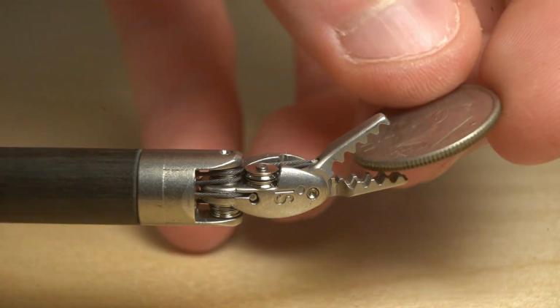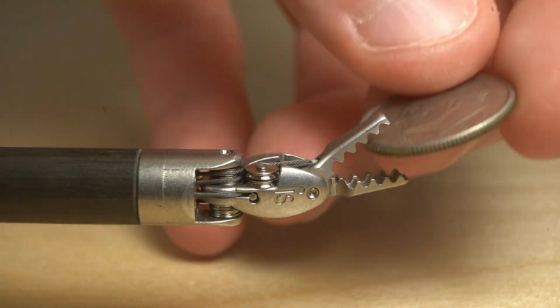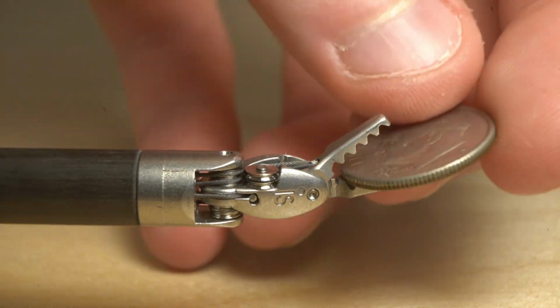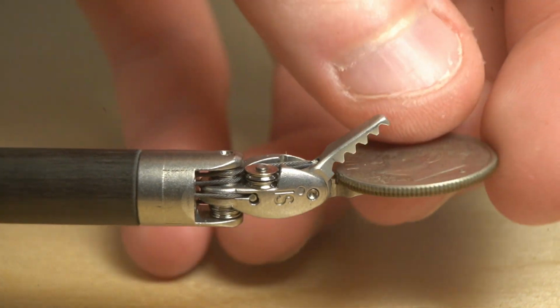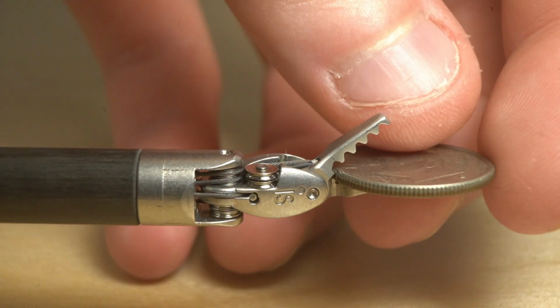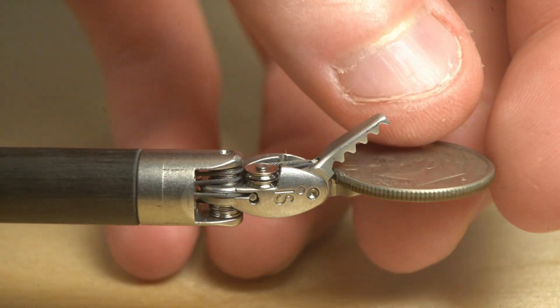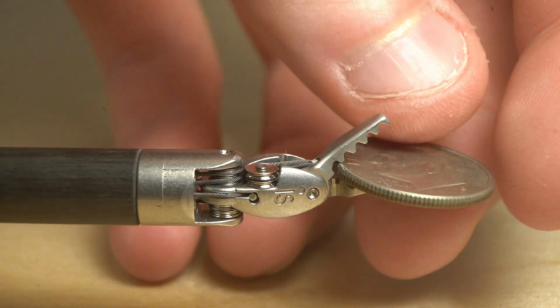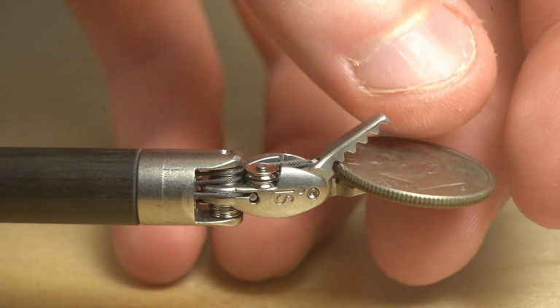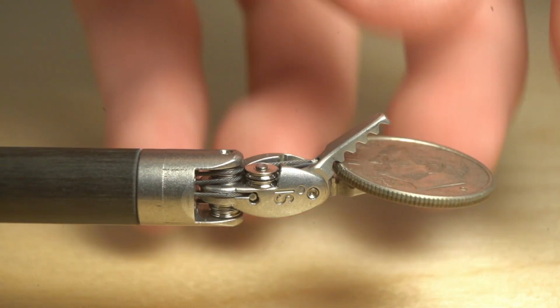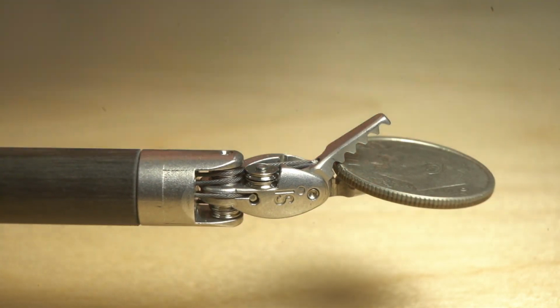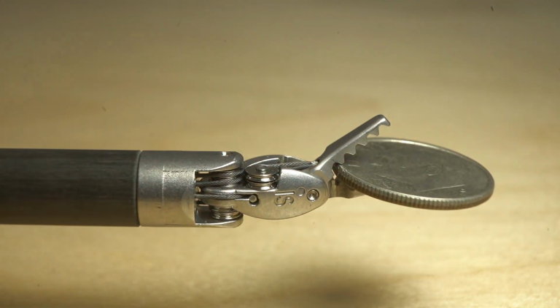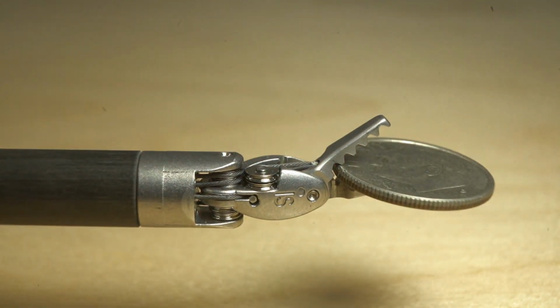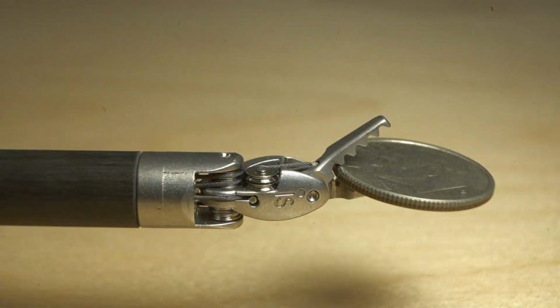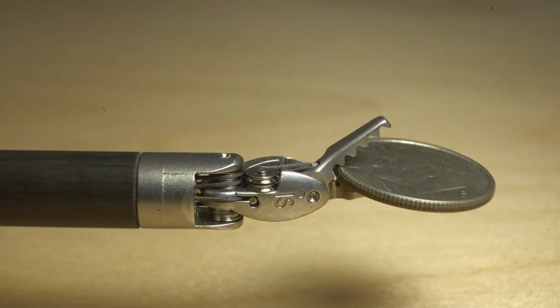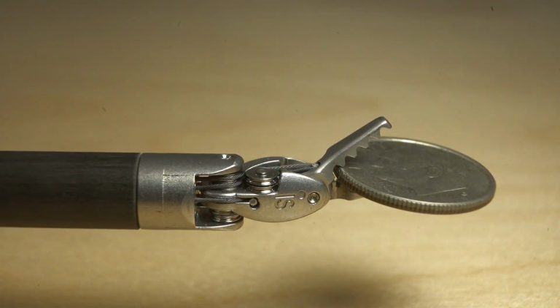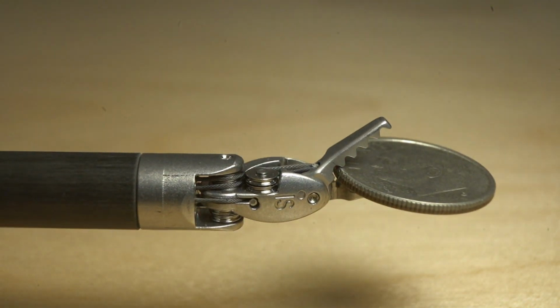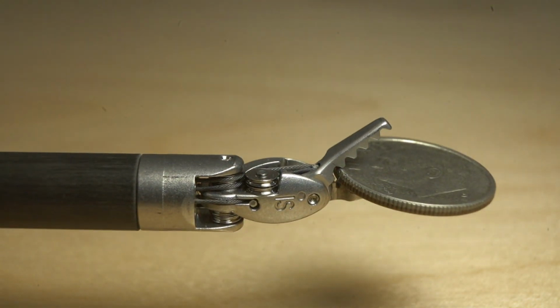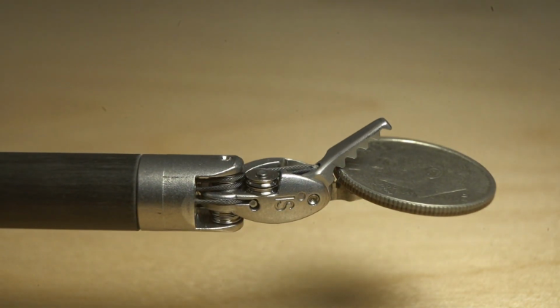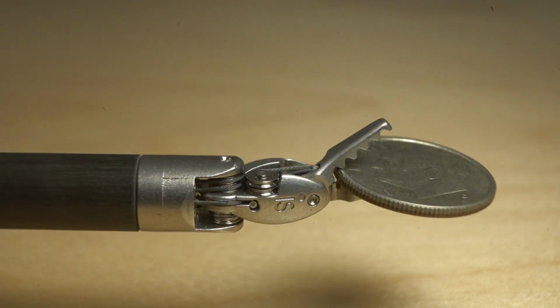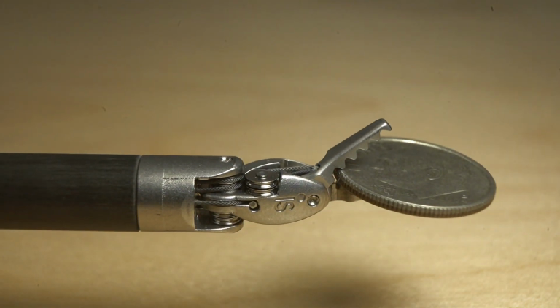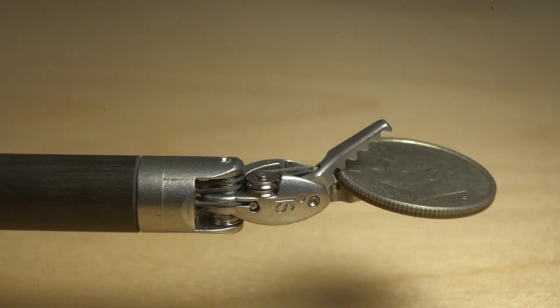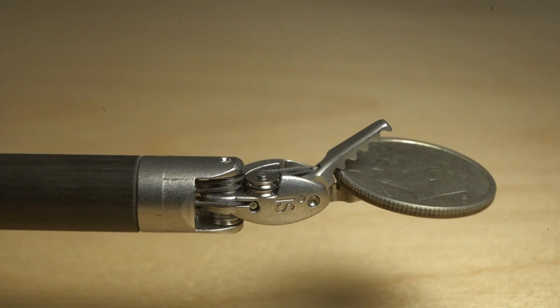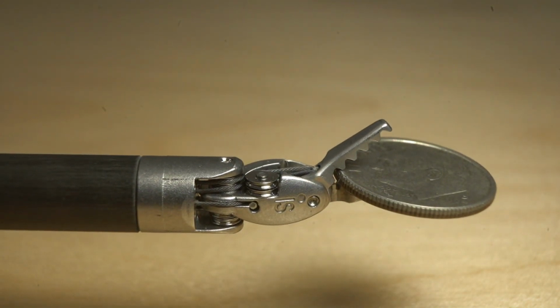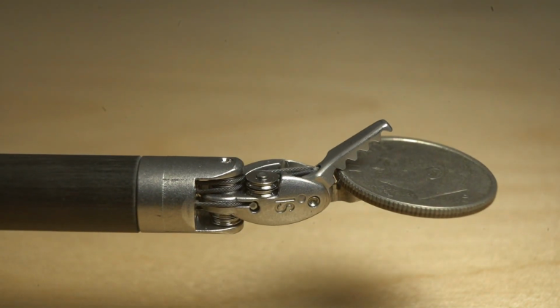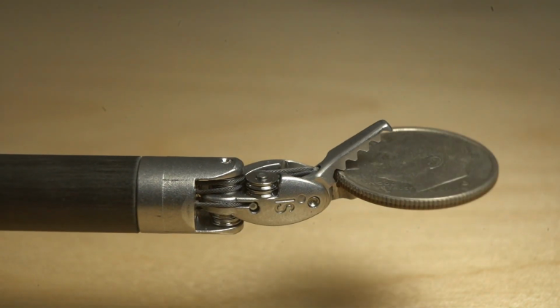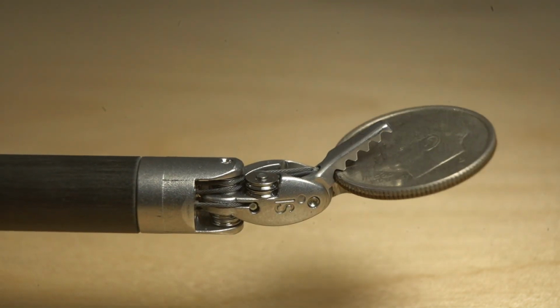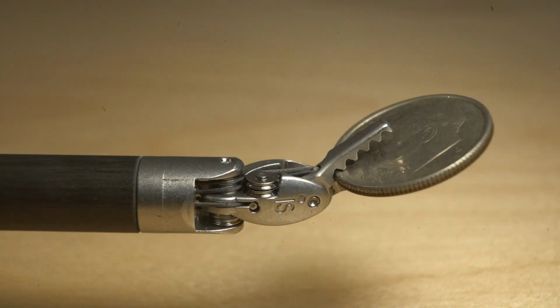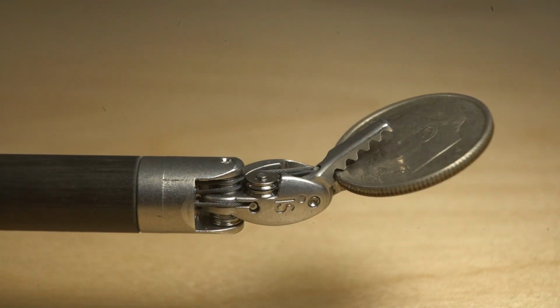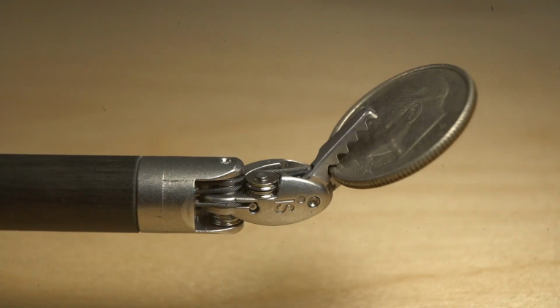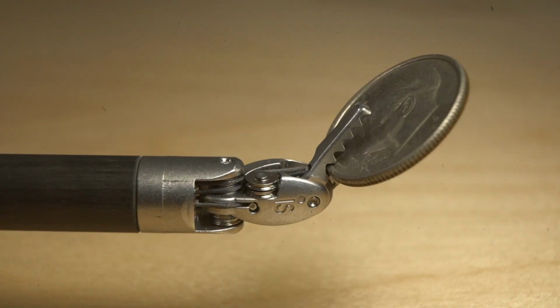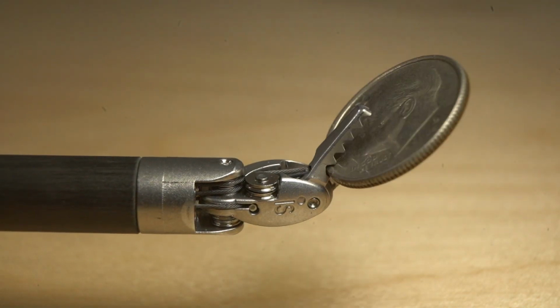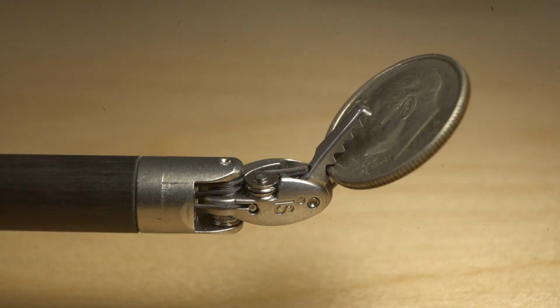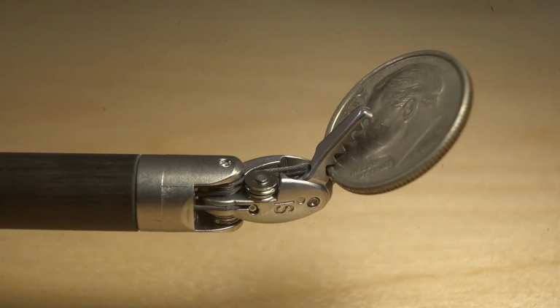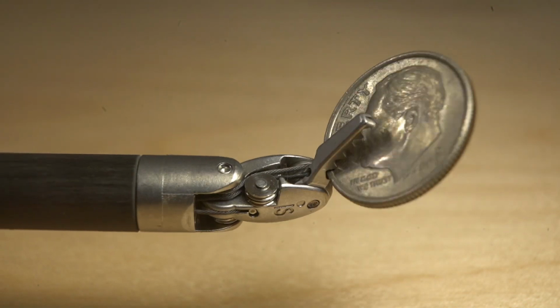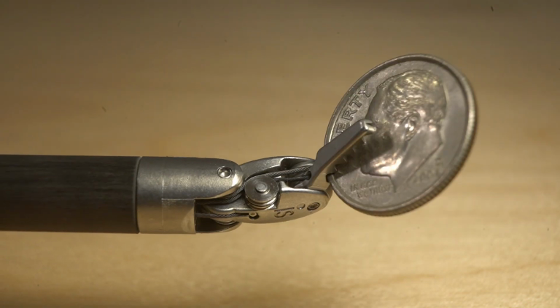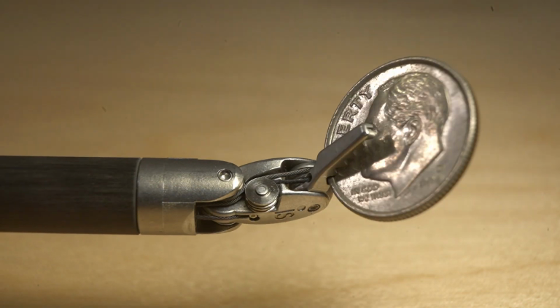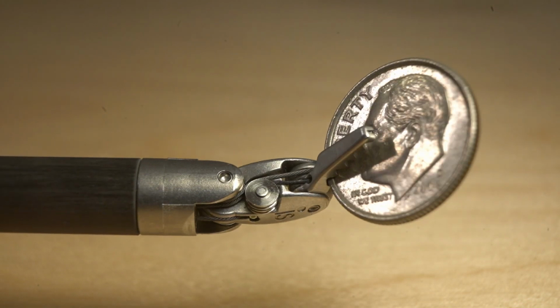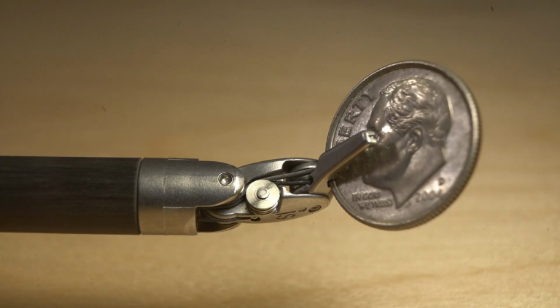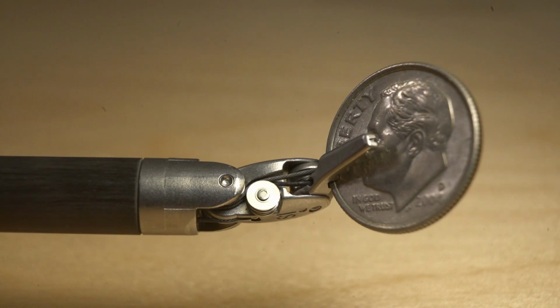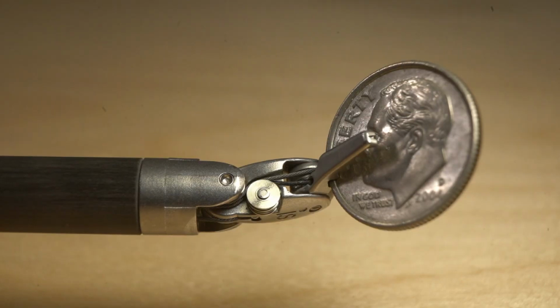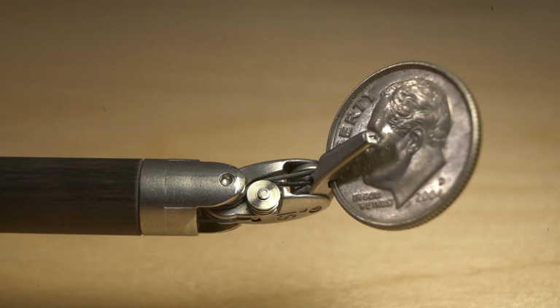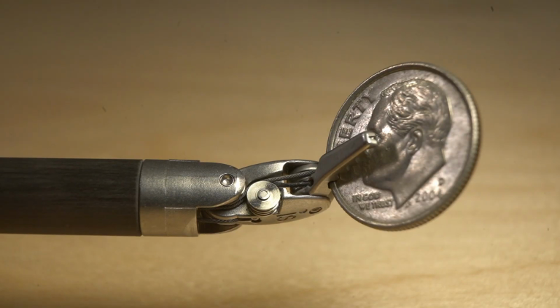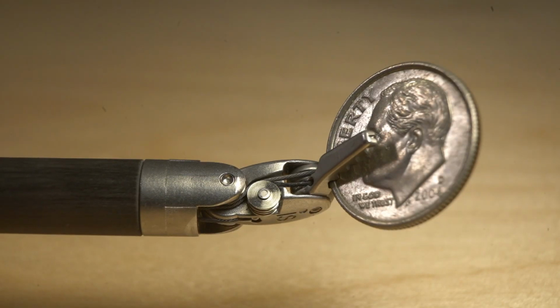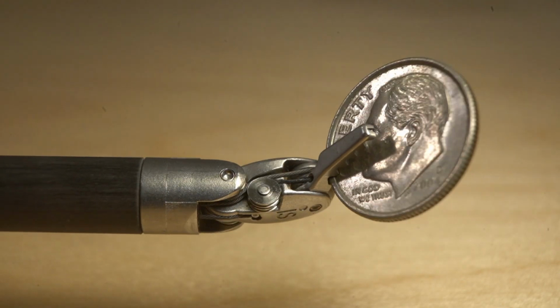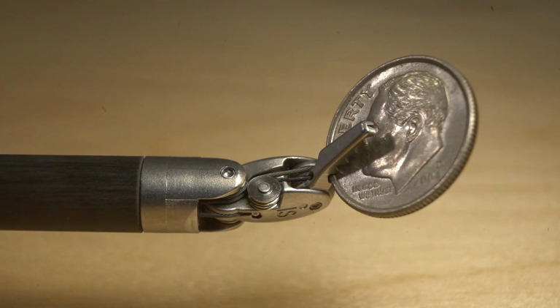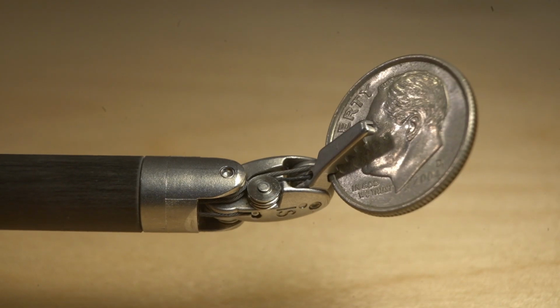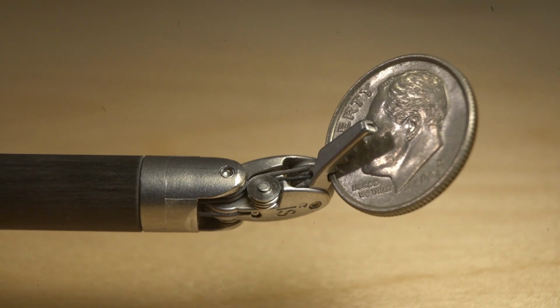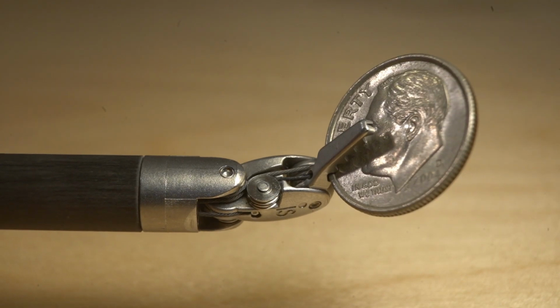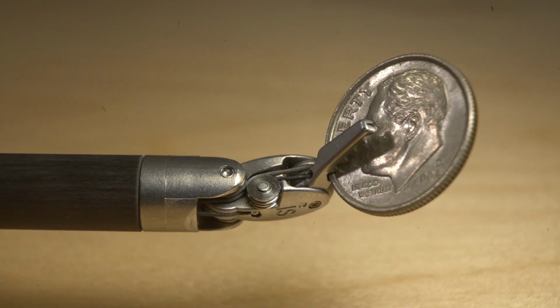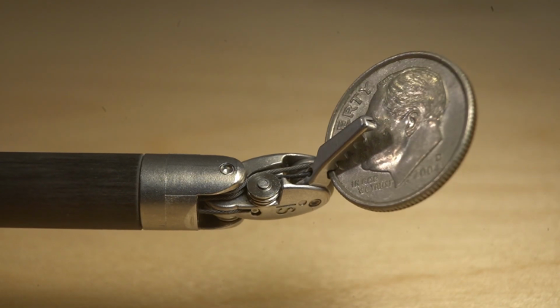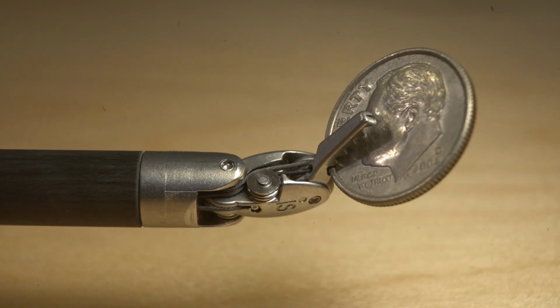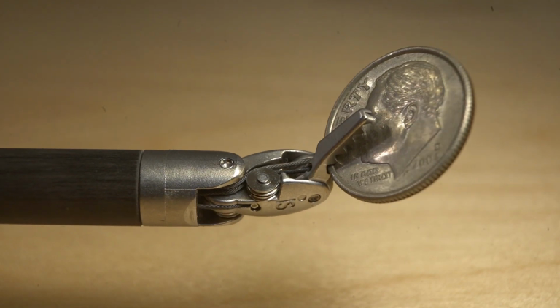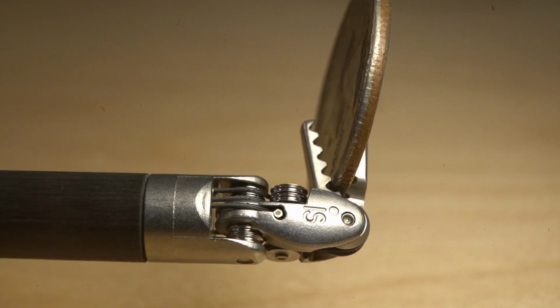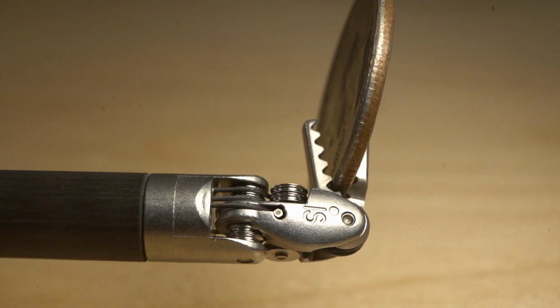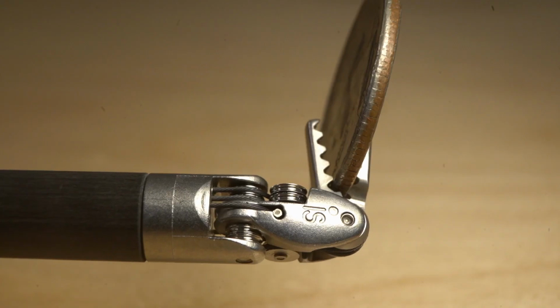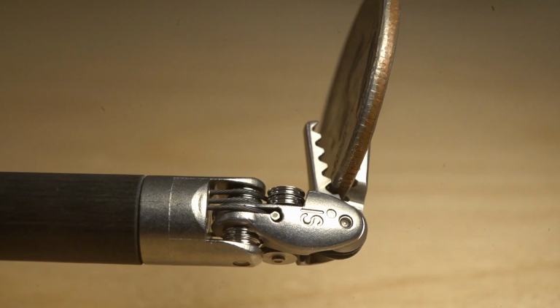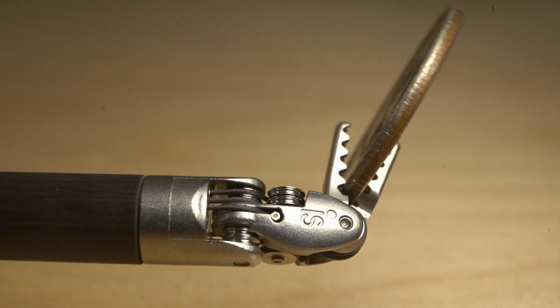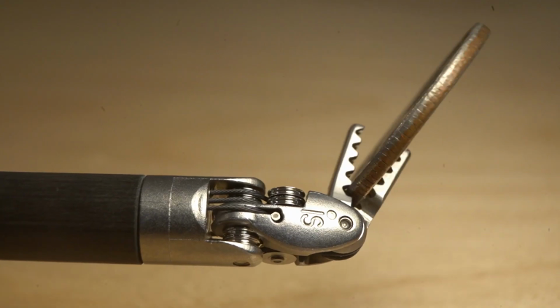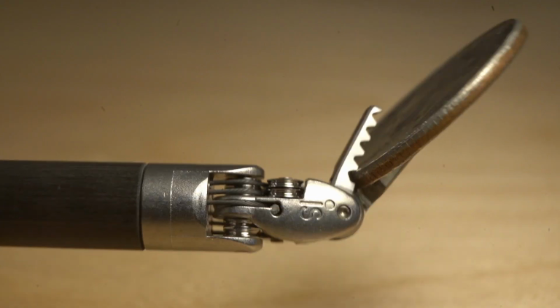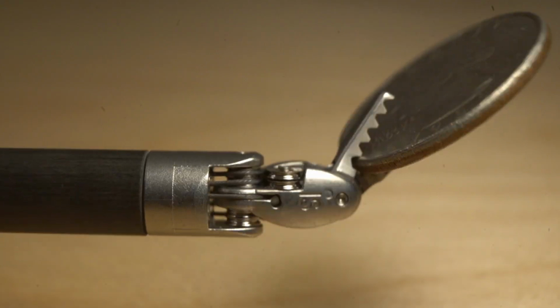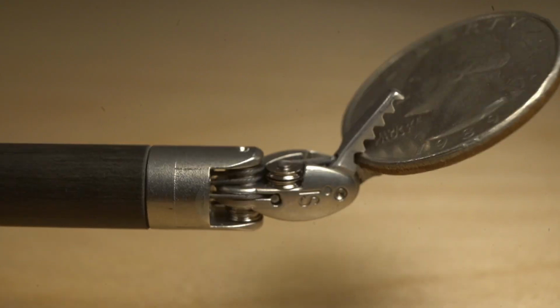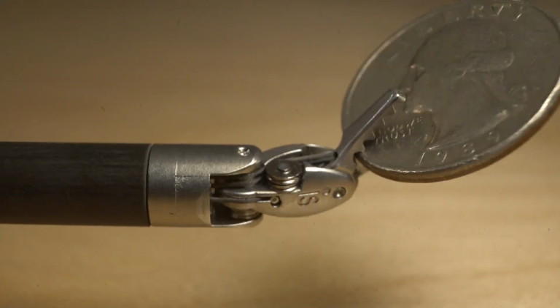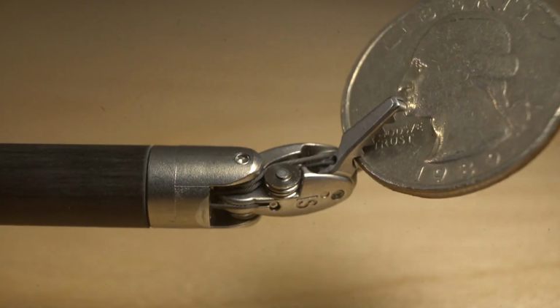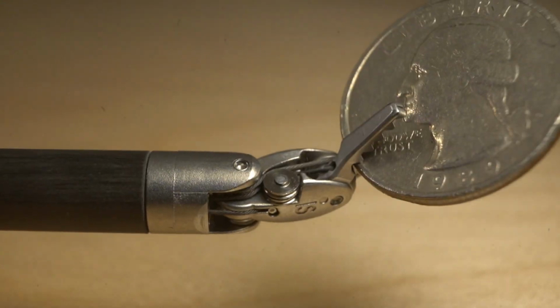Hello everyone! Today we're going to be taking a look at part of the Intuitive Surgical Robot Arm. Specifically, this is the portion of the robot that goes inside the human body.